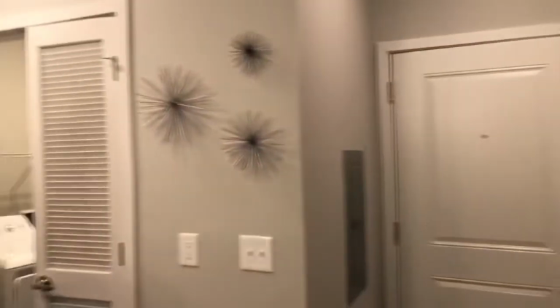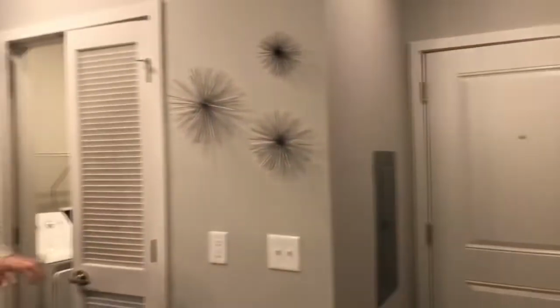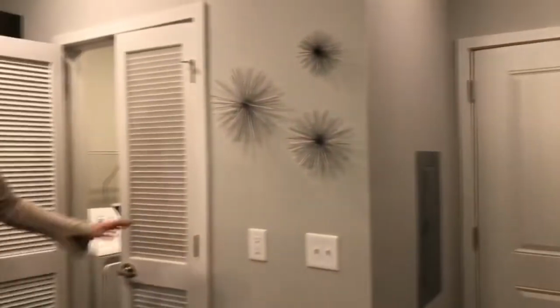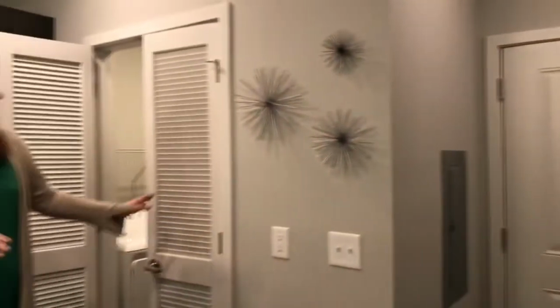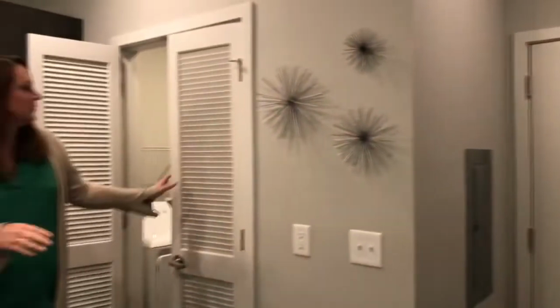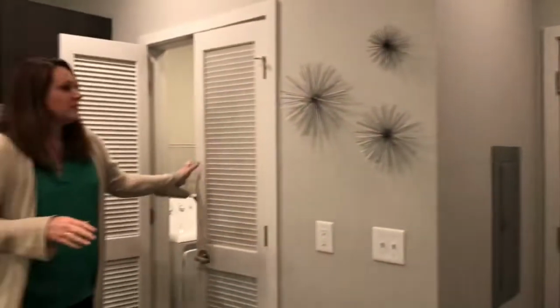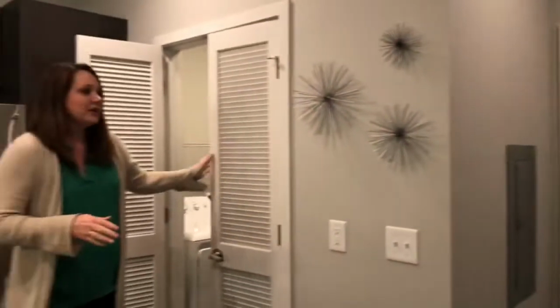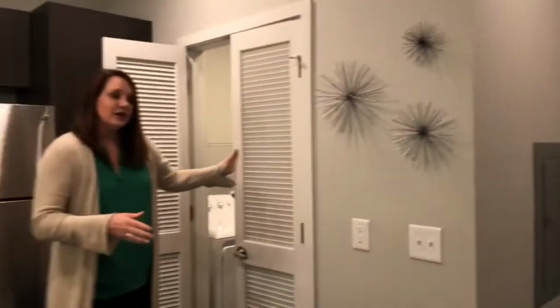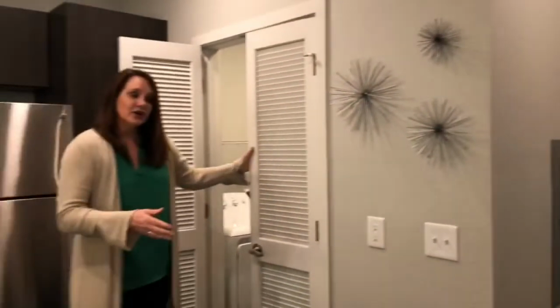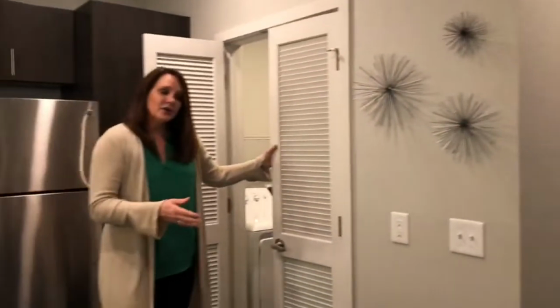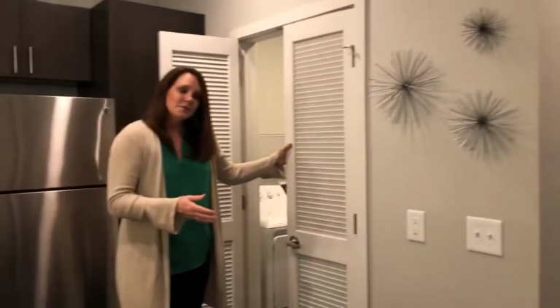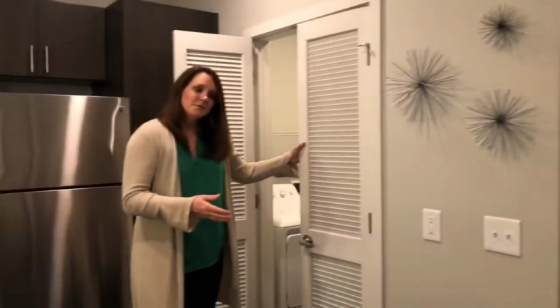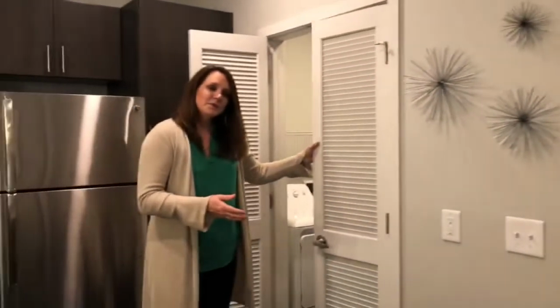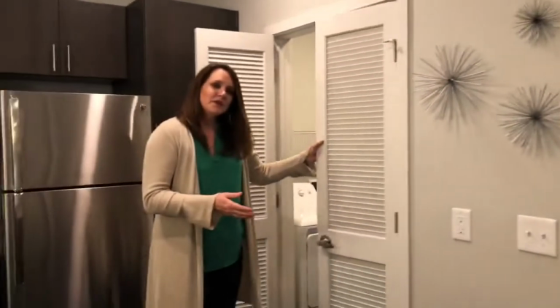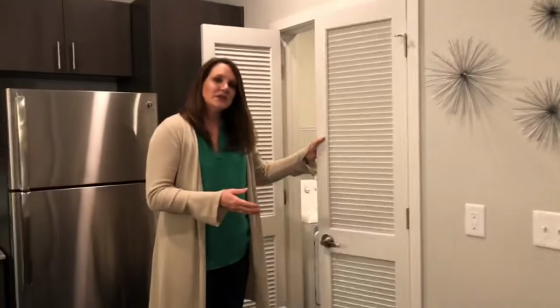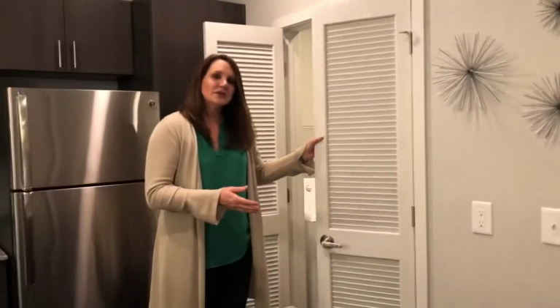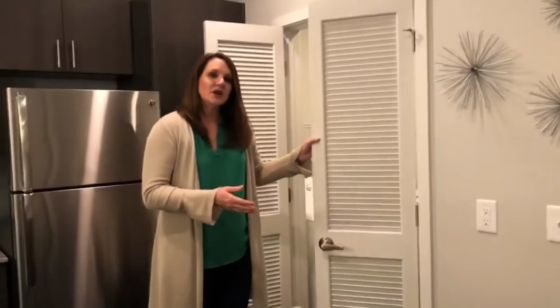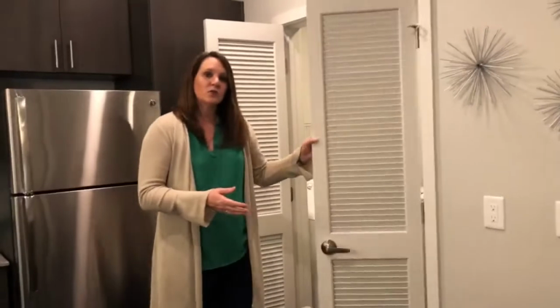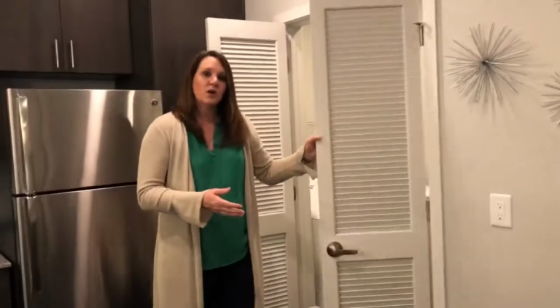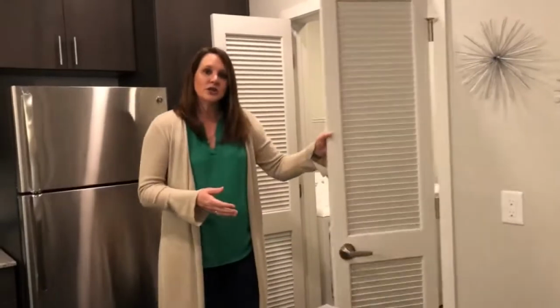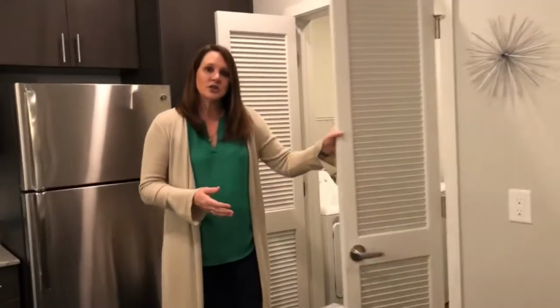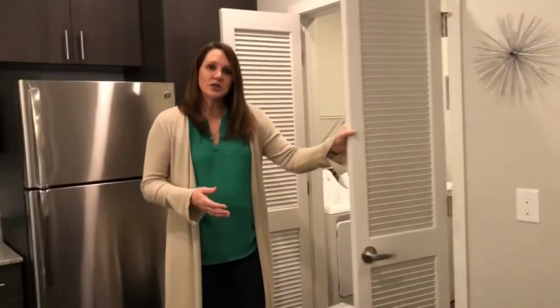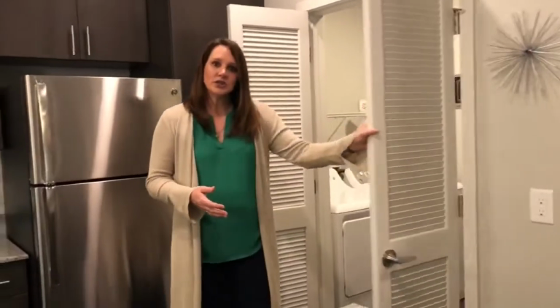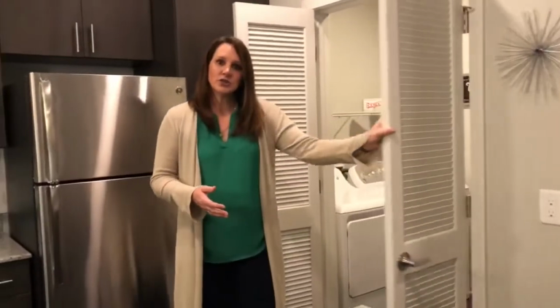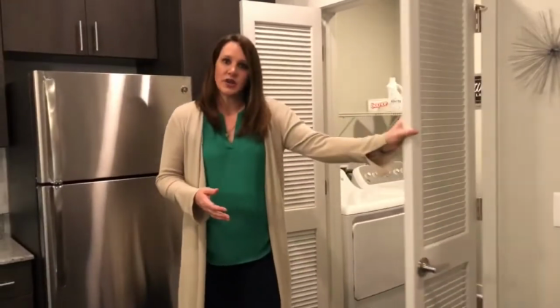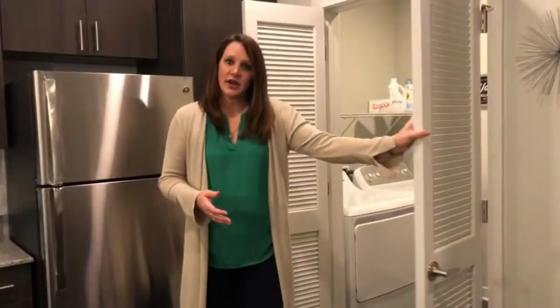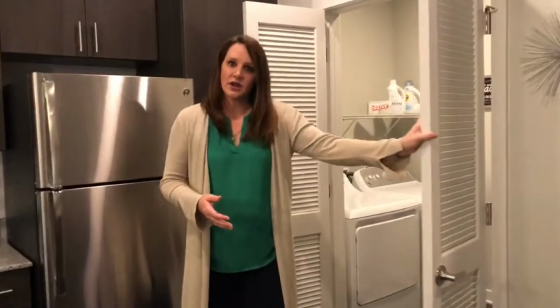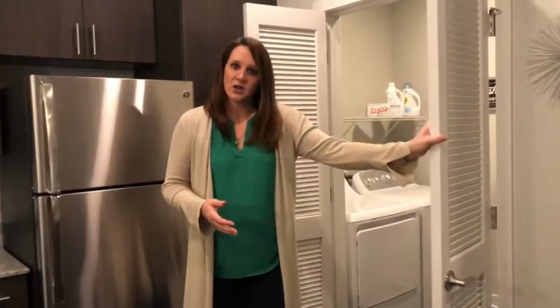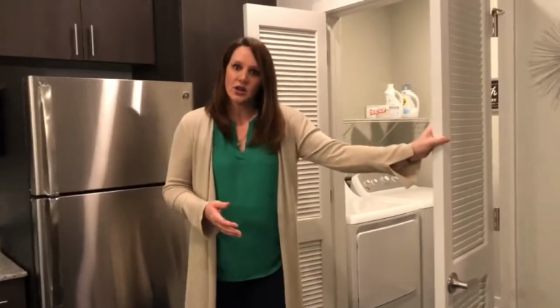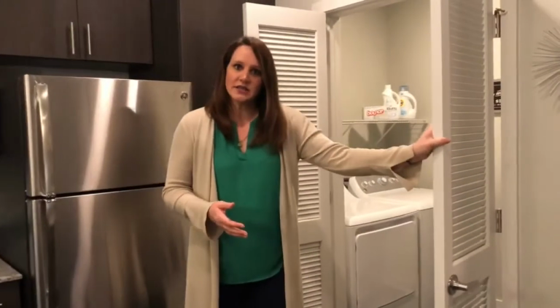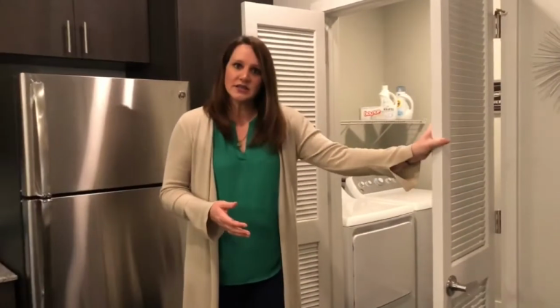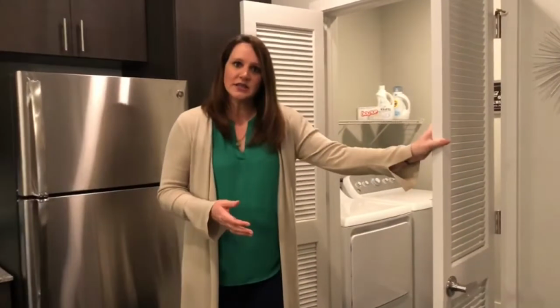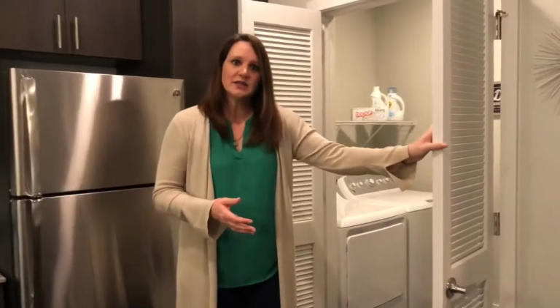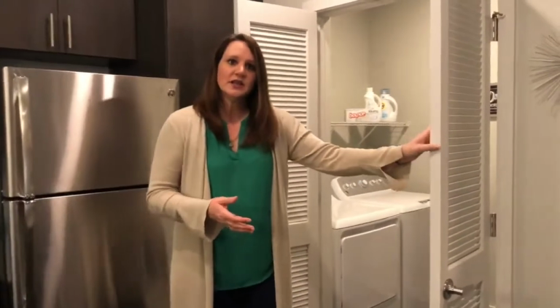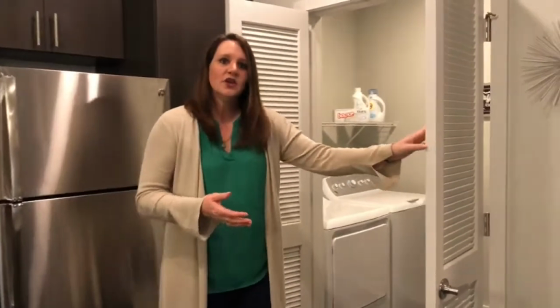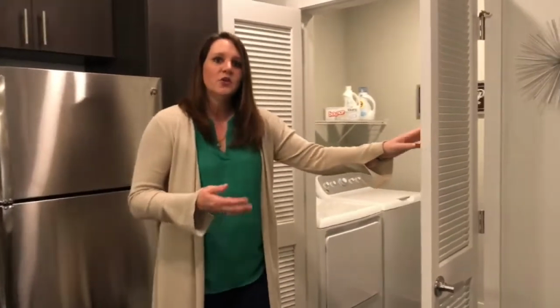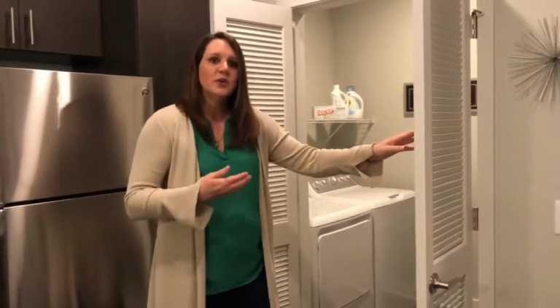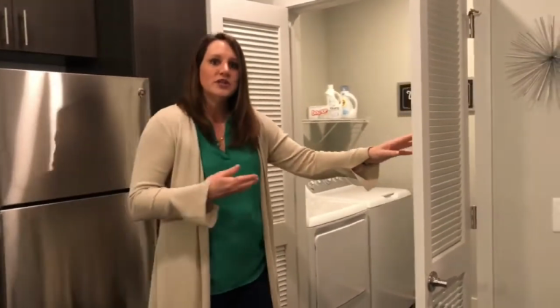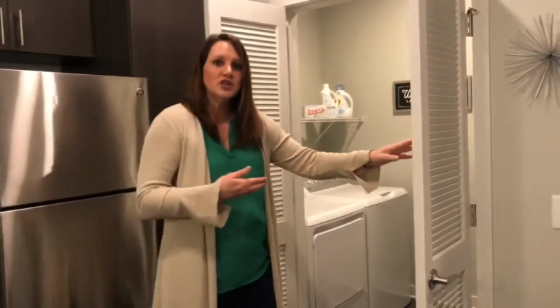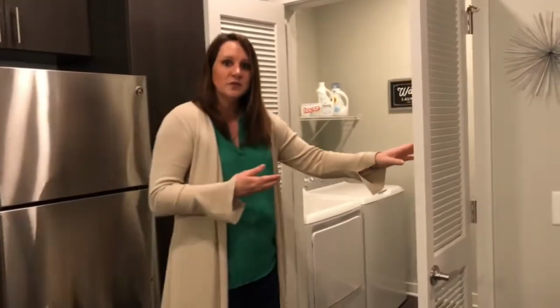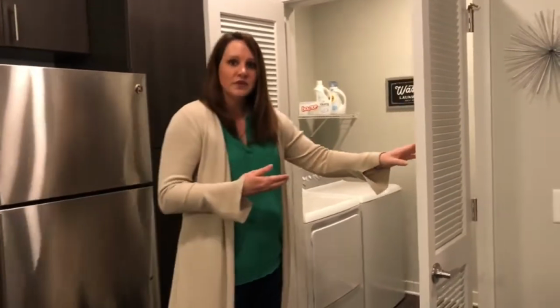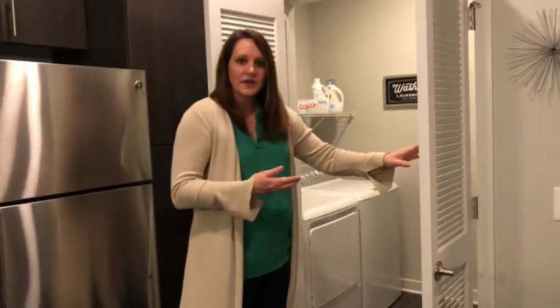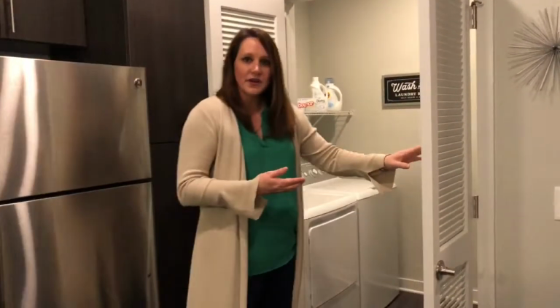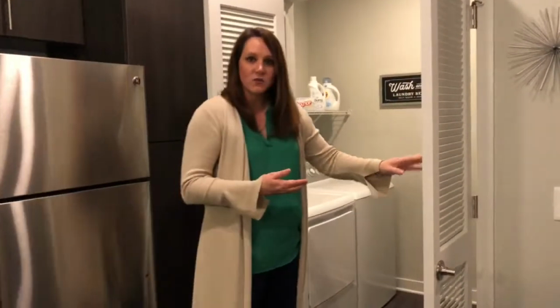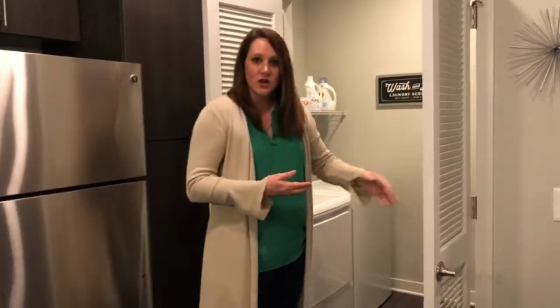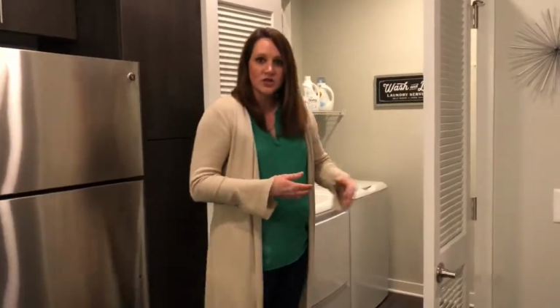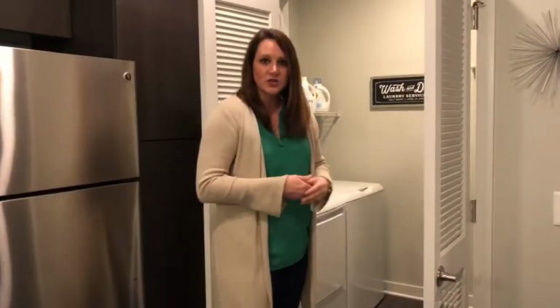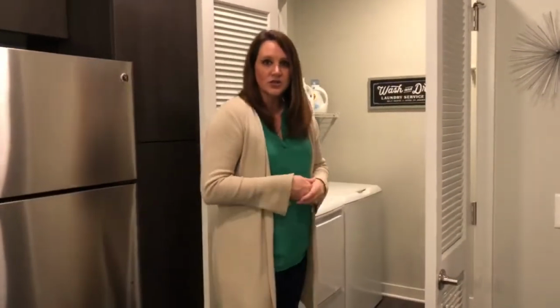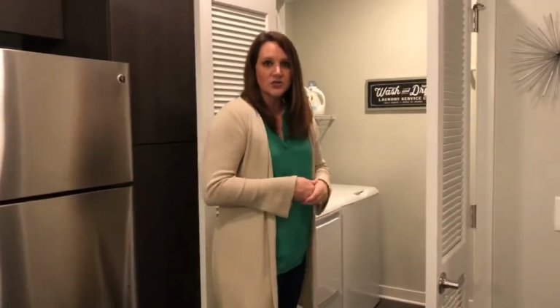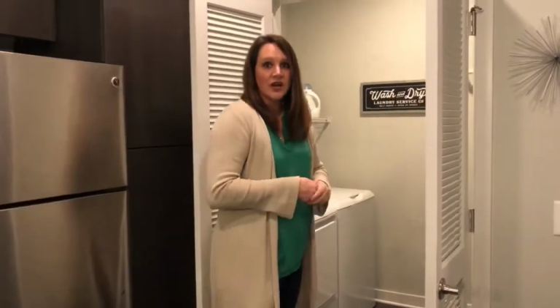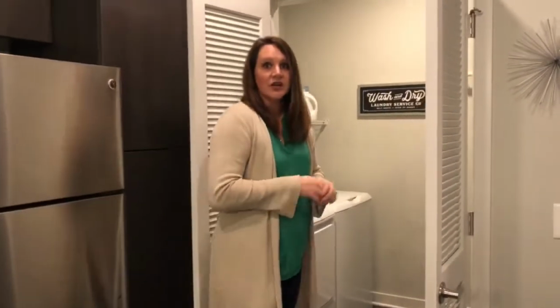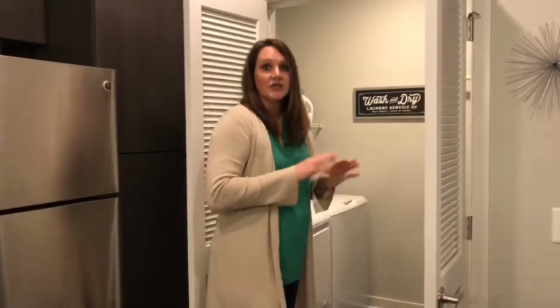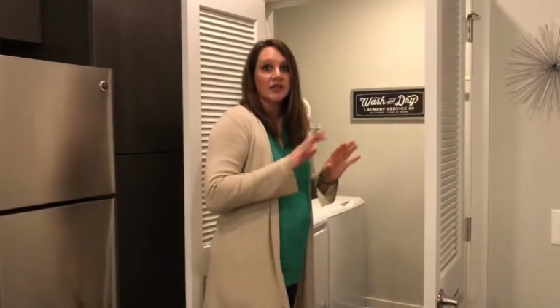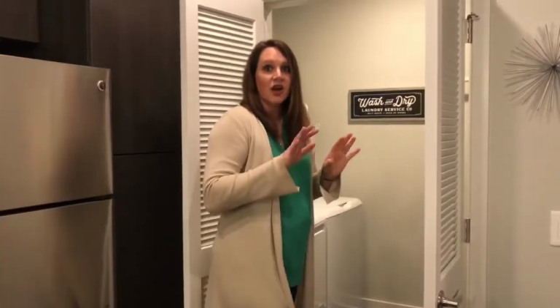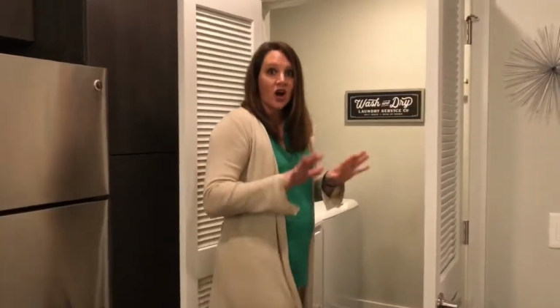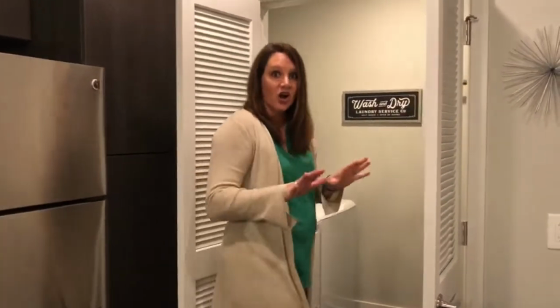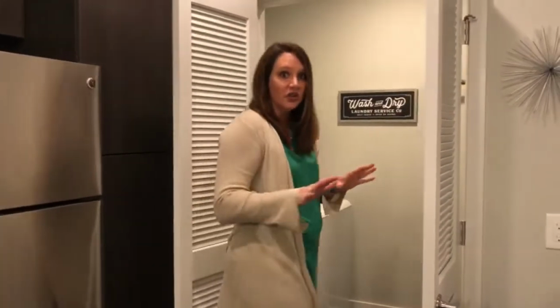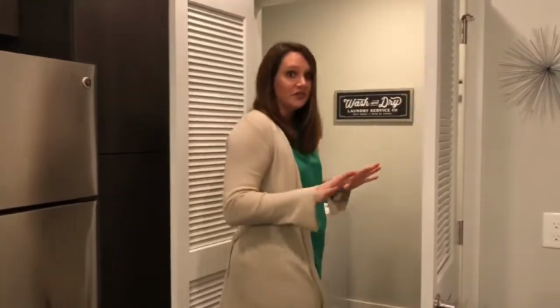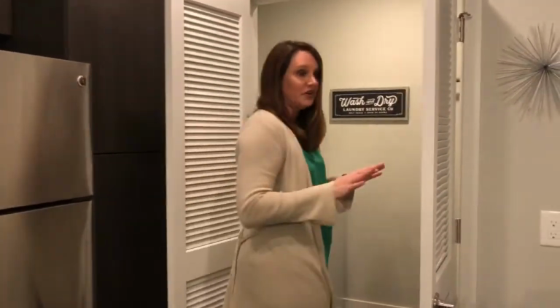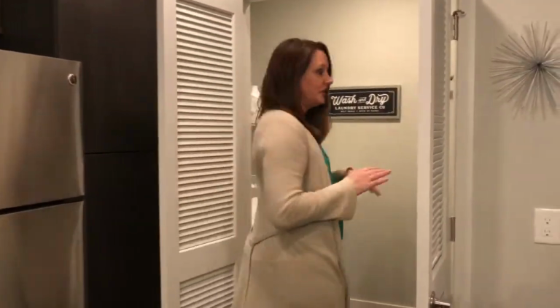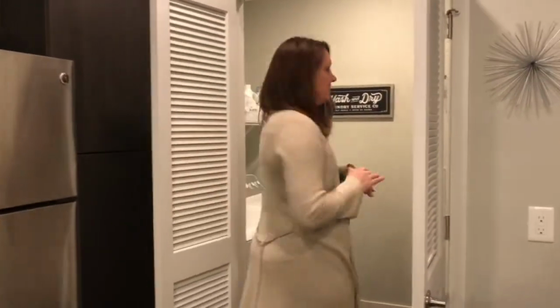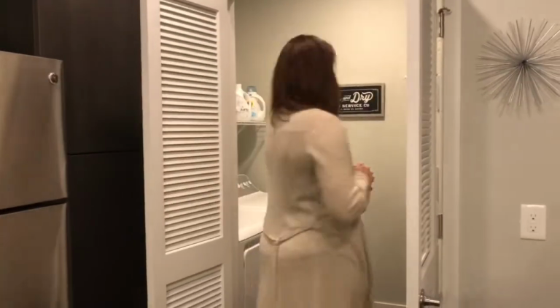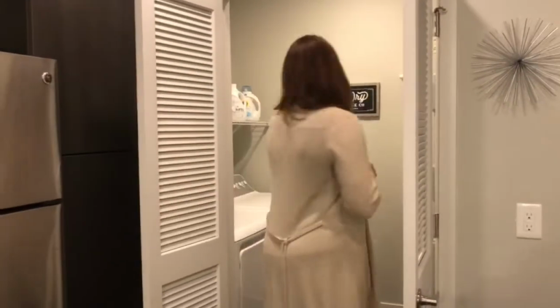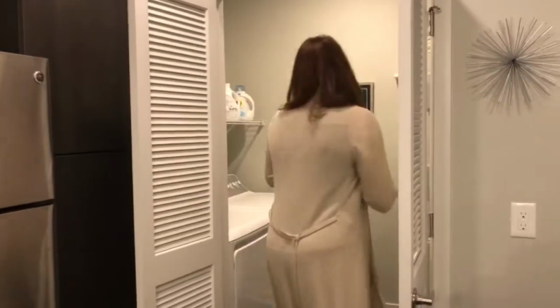Through here is our washer and dryer closet. We do provide washers and dryers in all of our units.